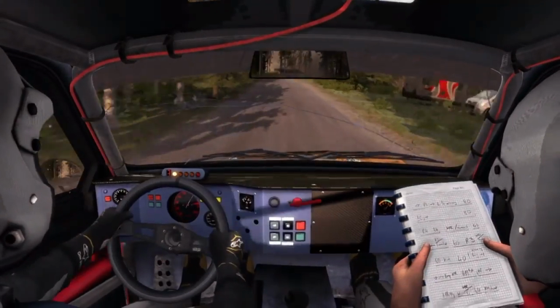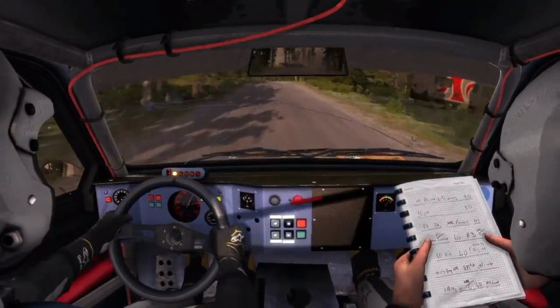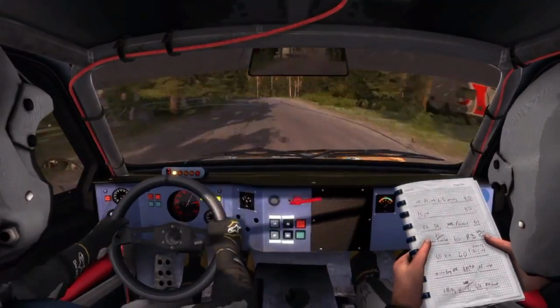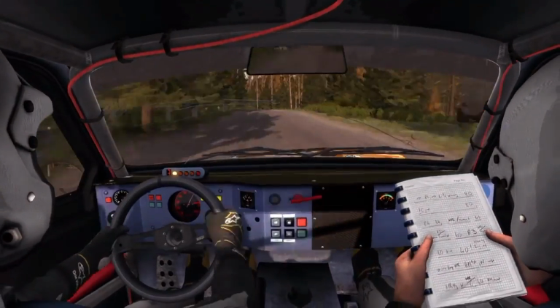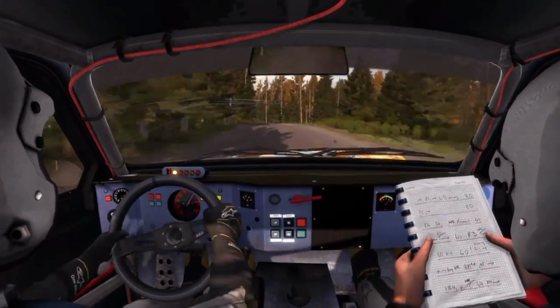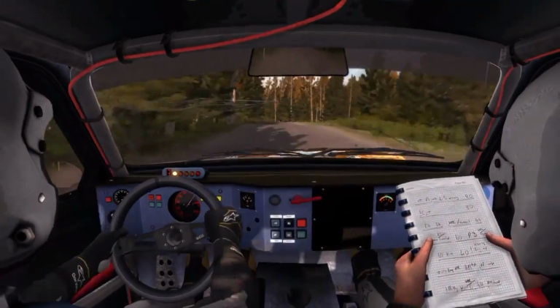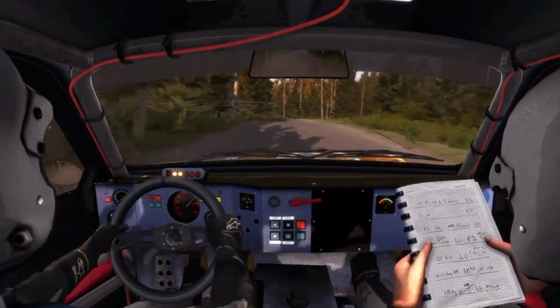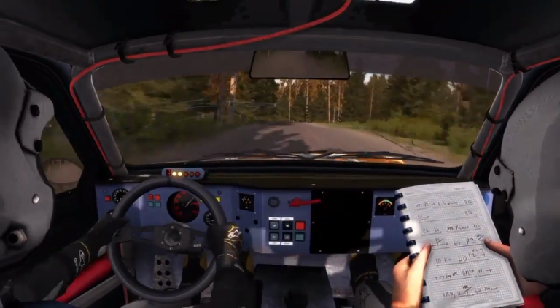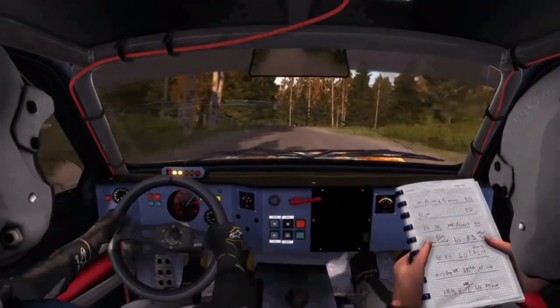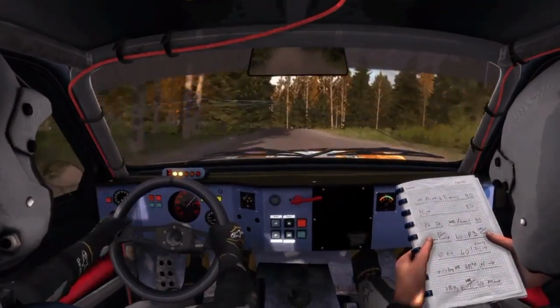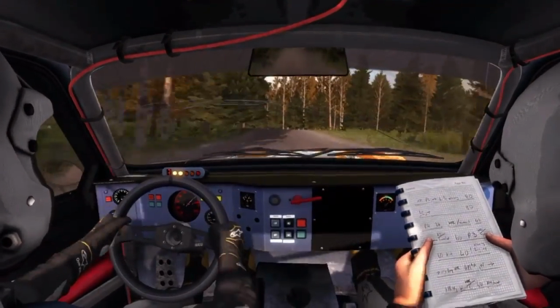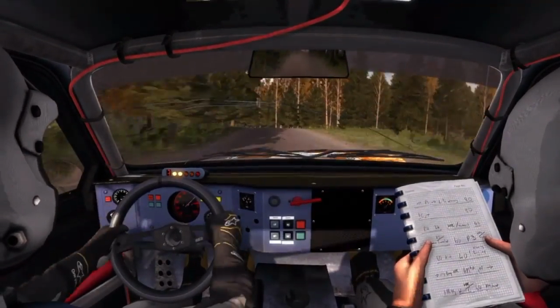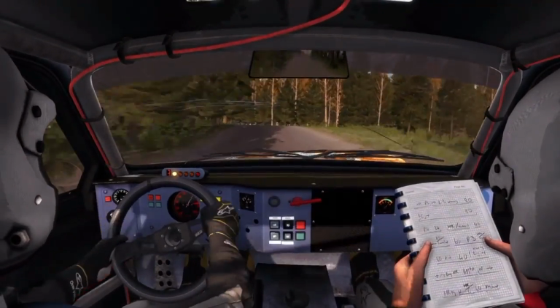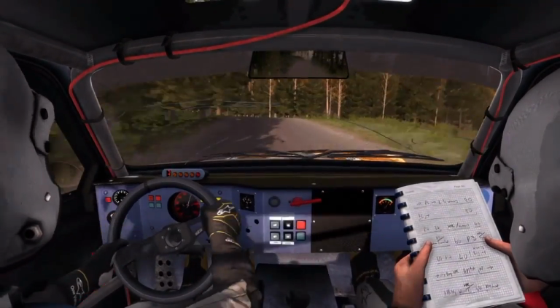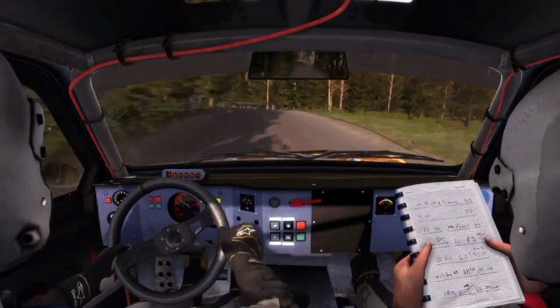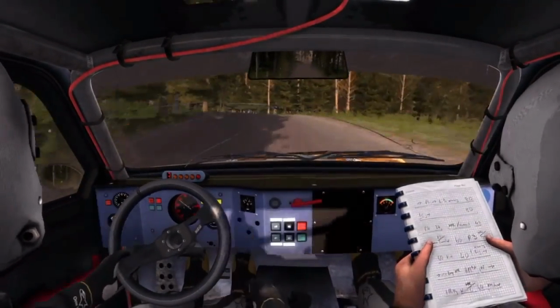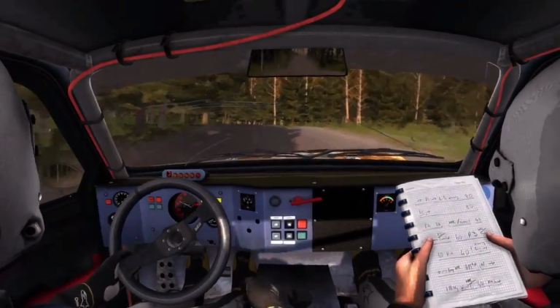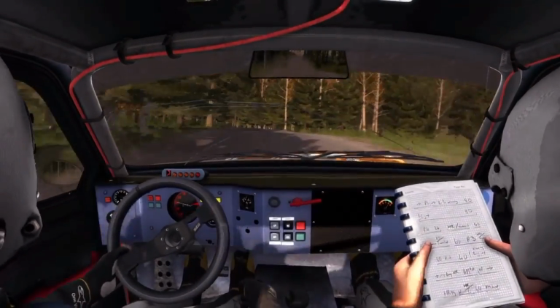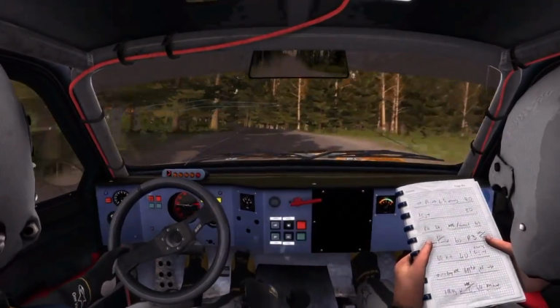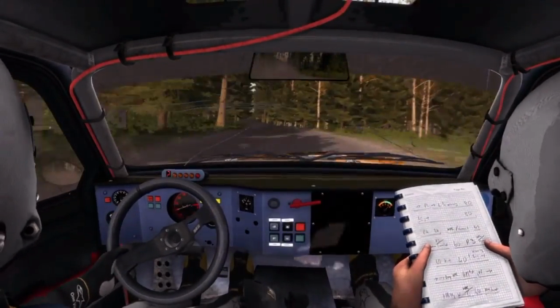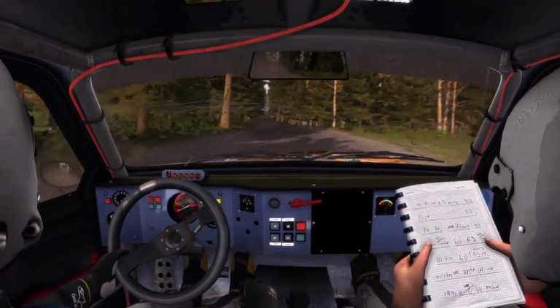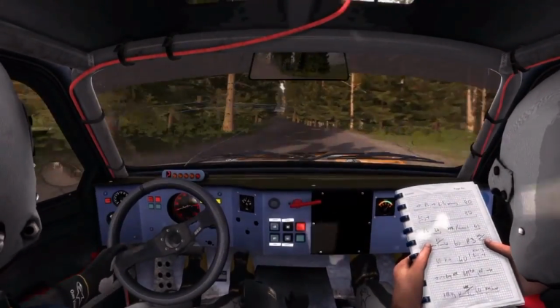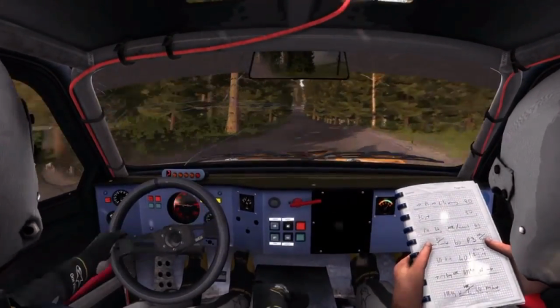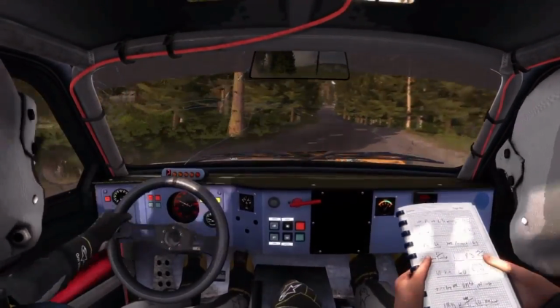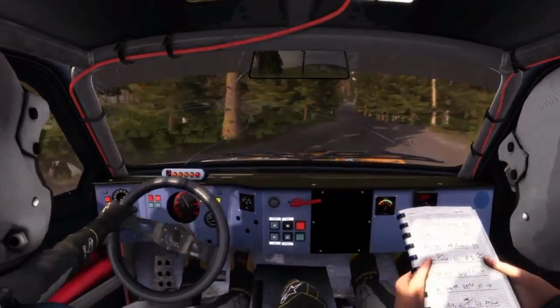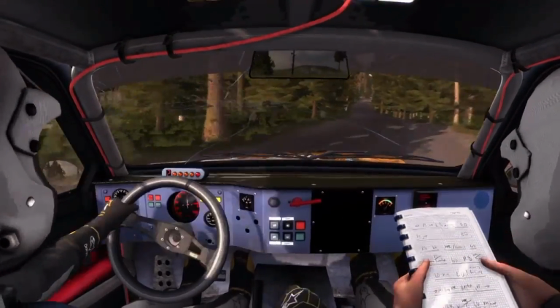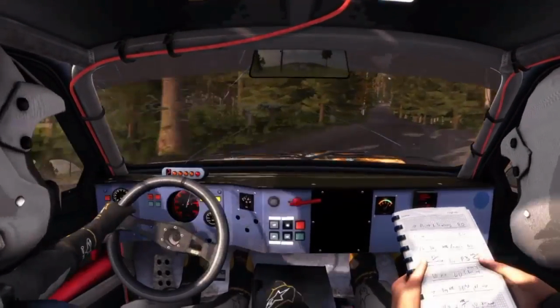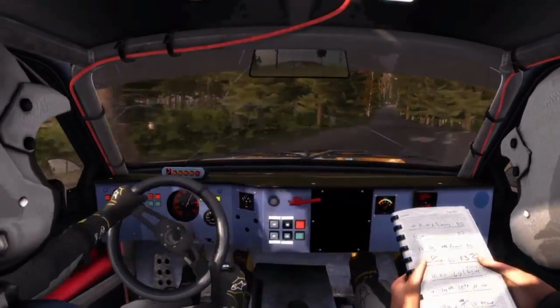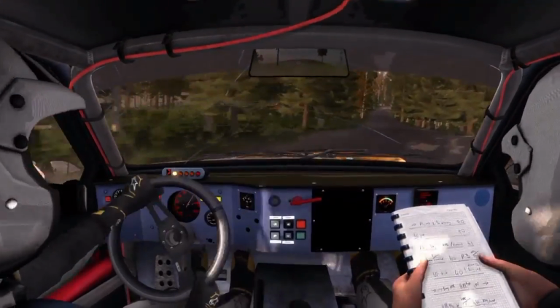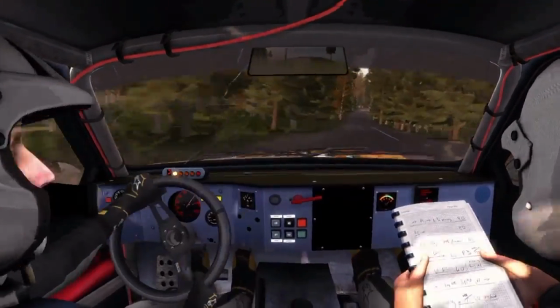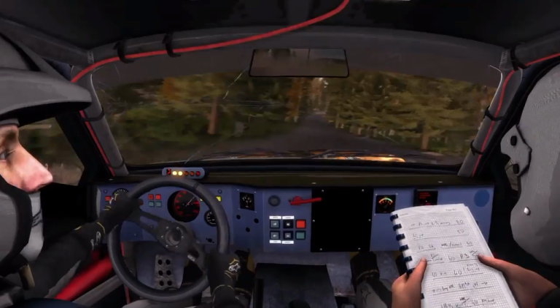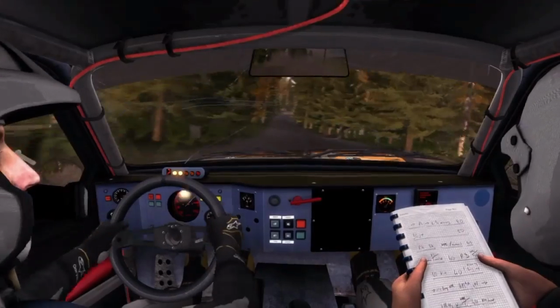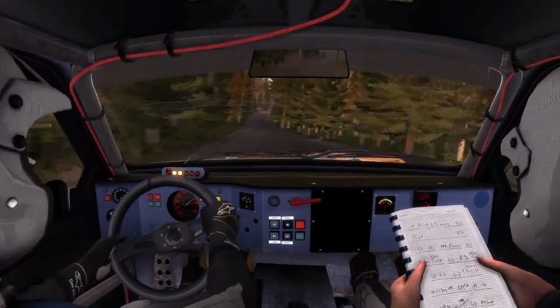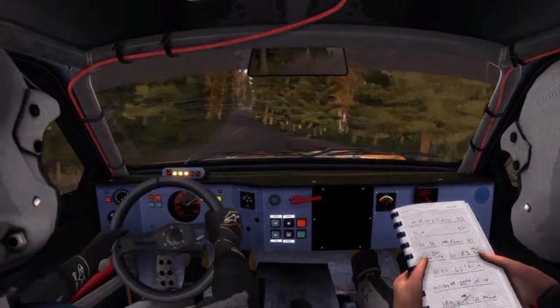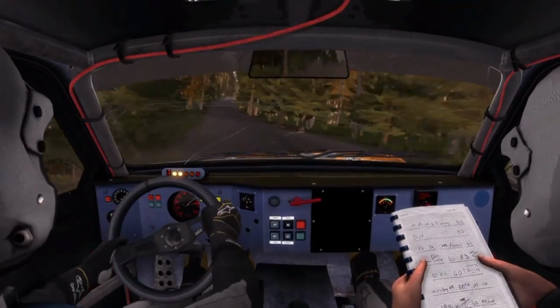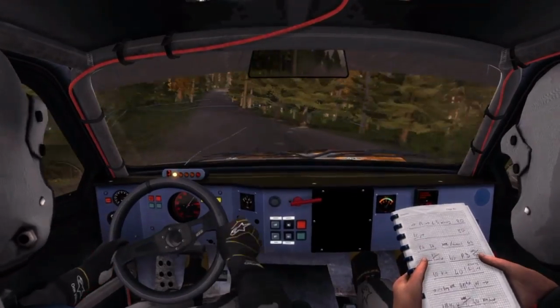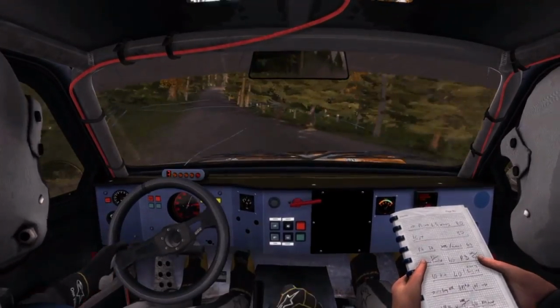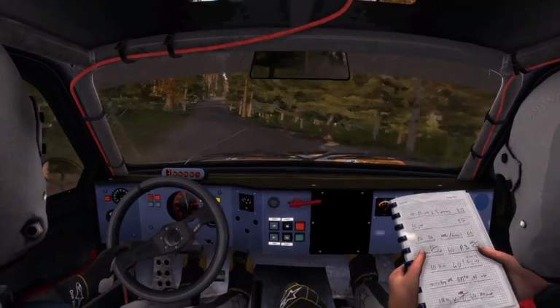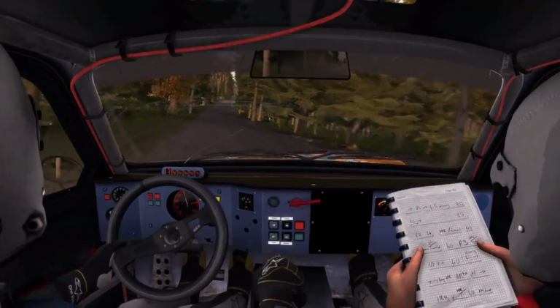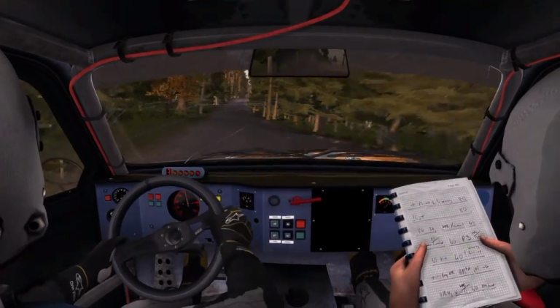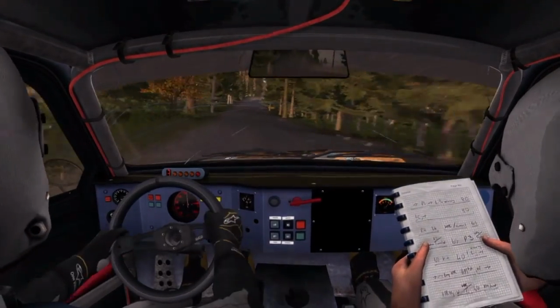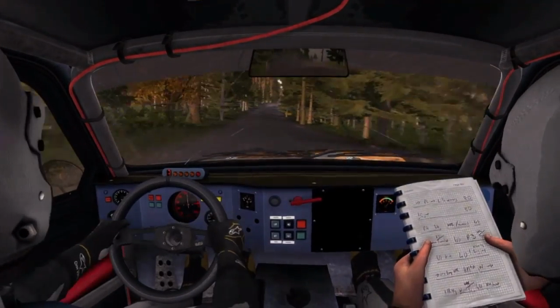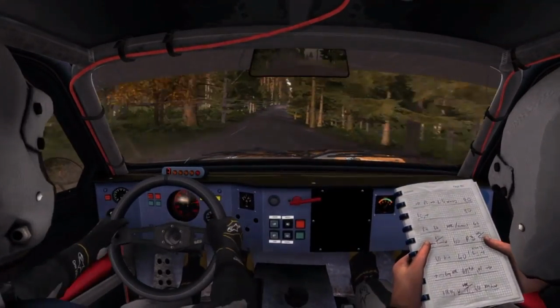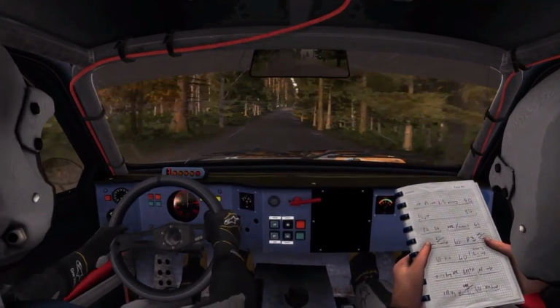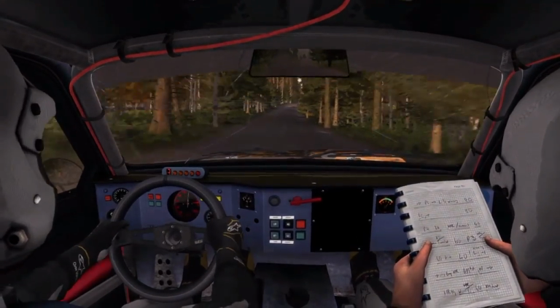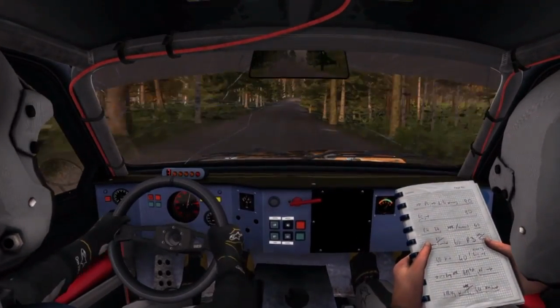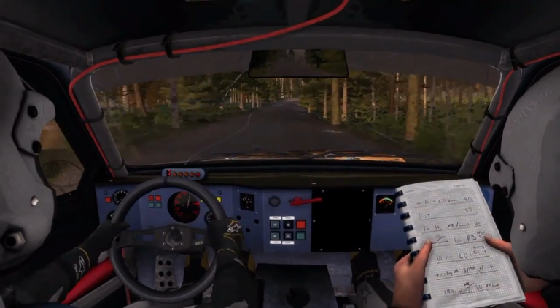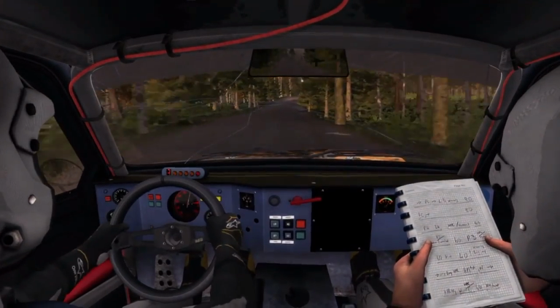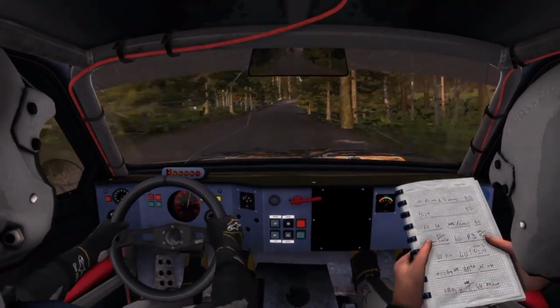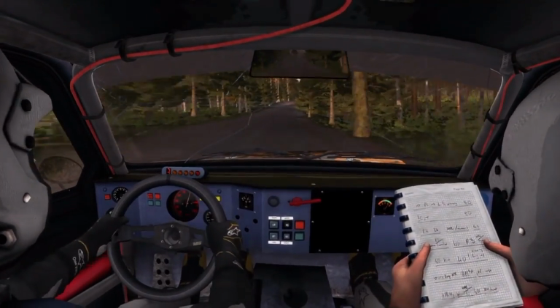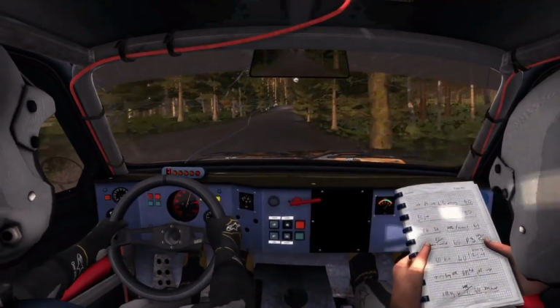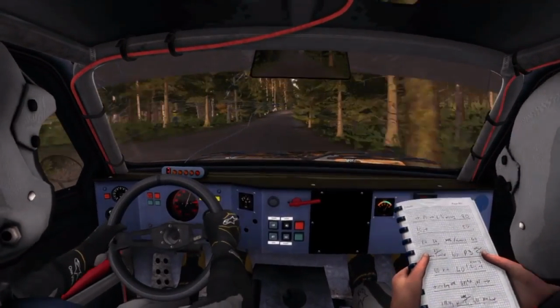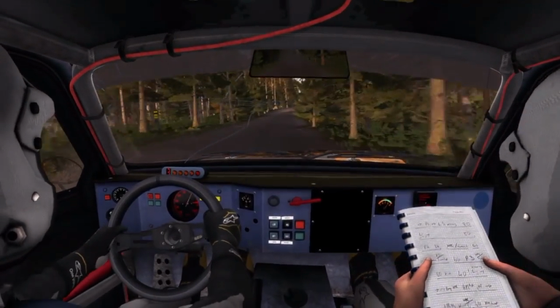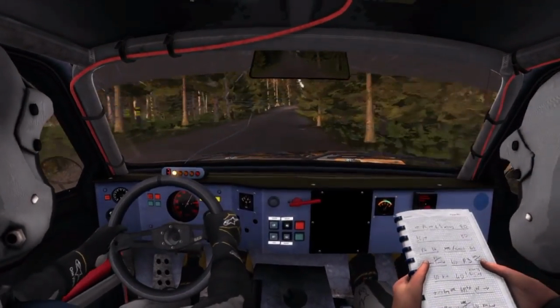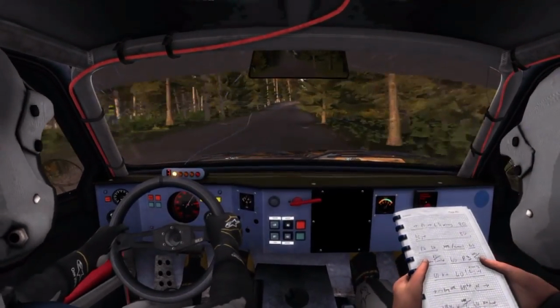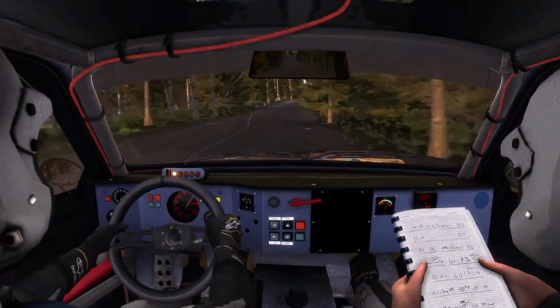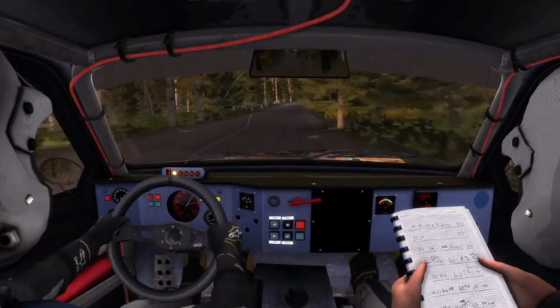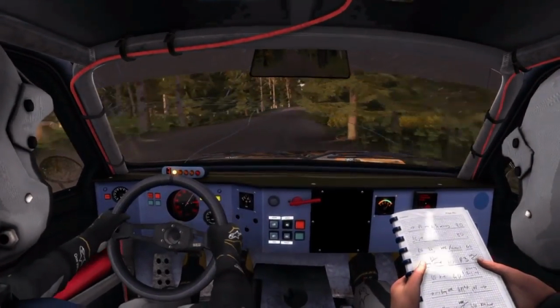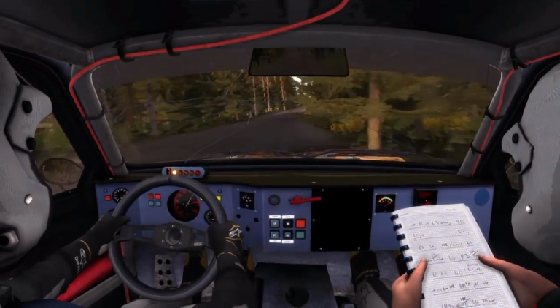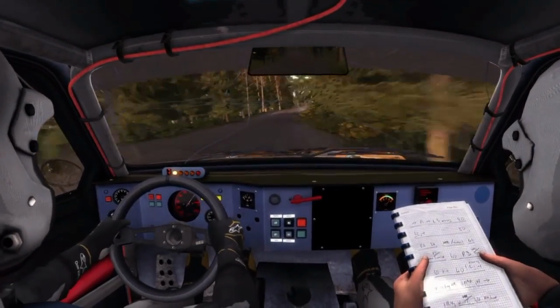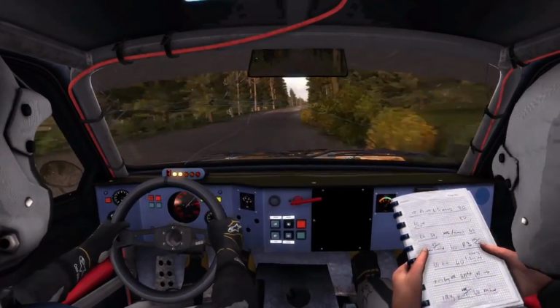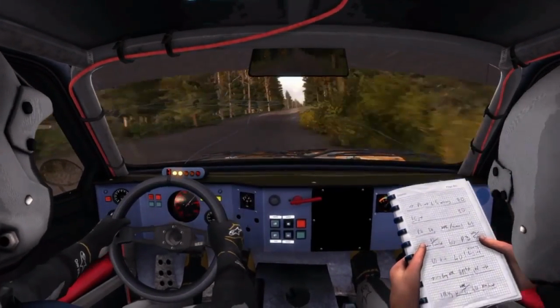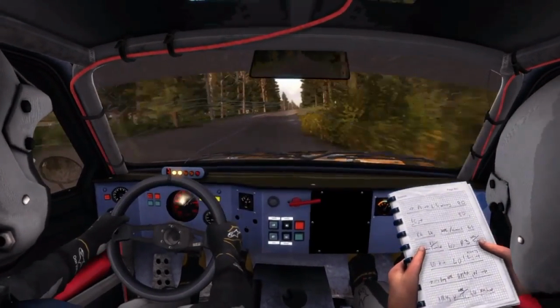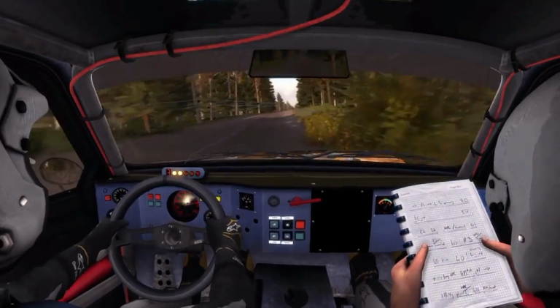Right 6, and care, middle over crest, jump, and bumper, 60.